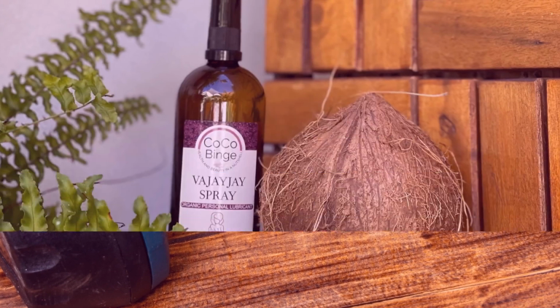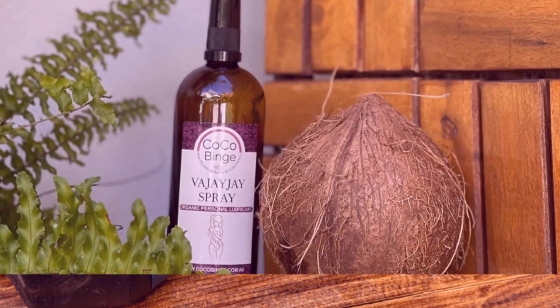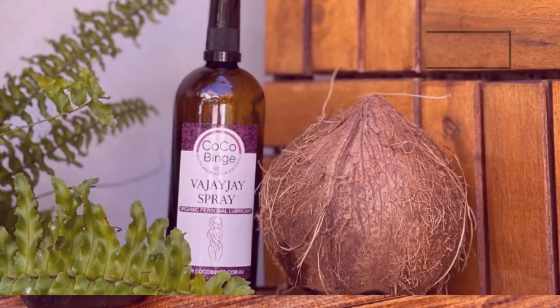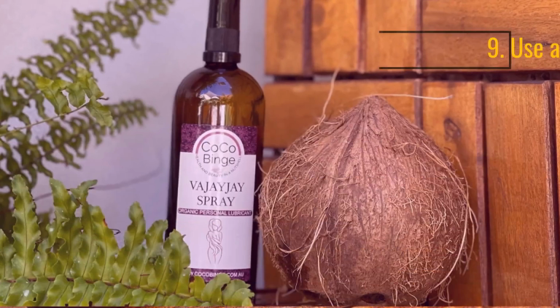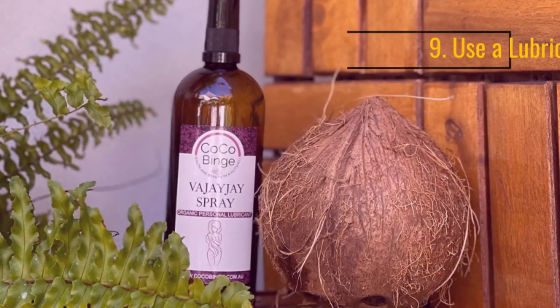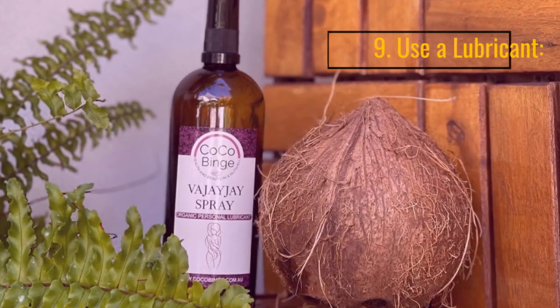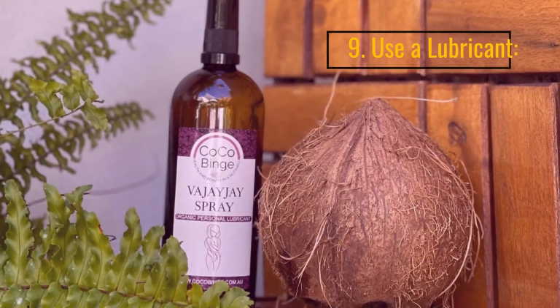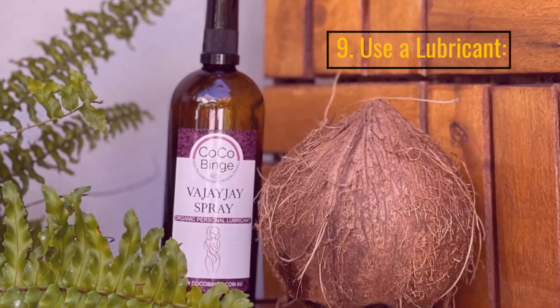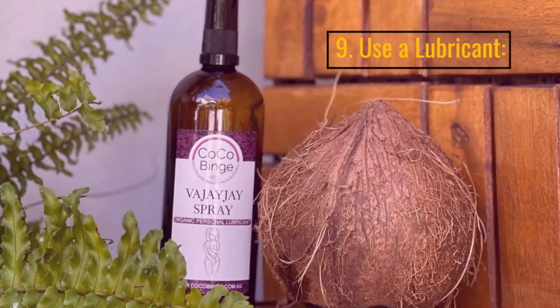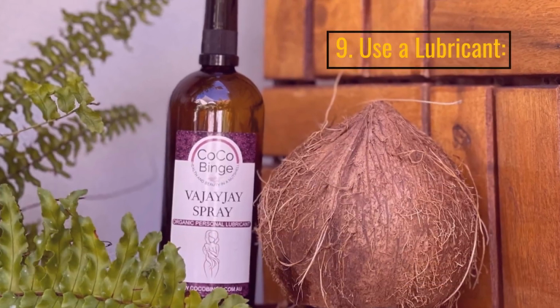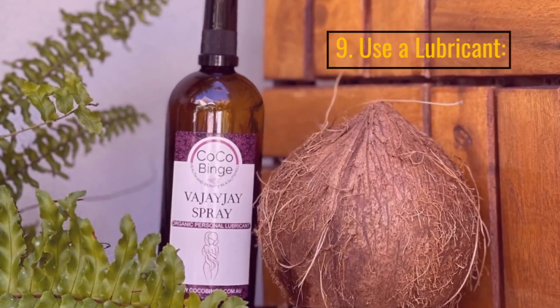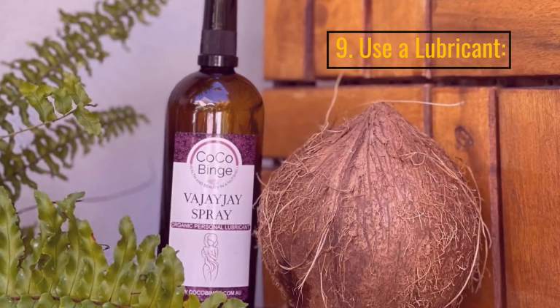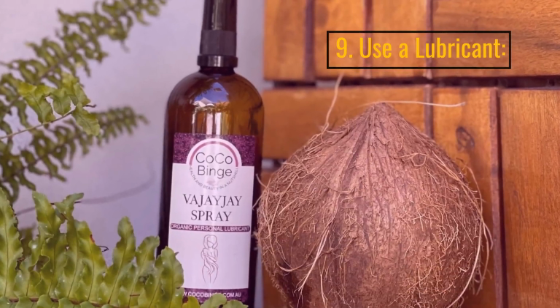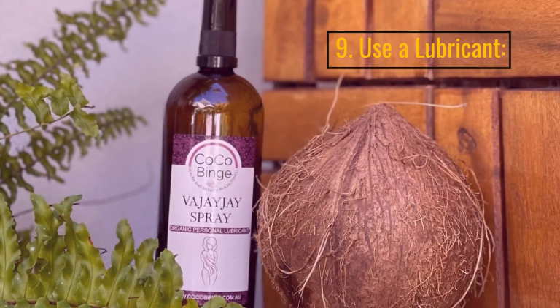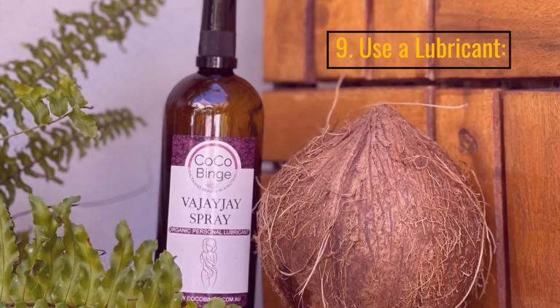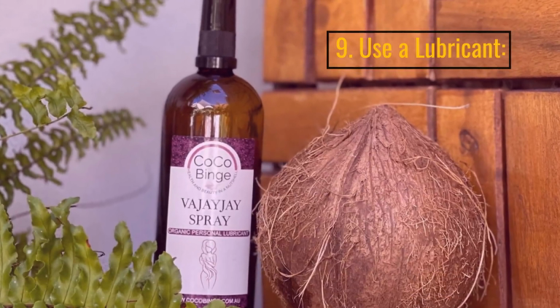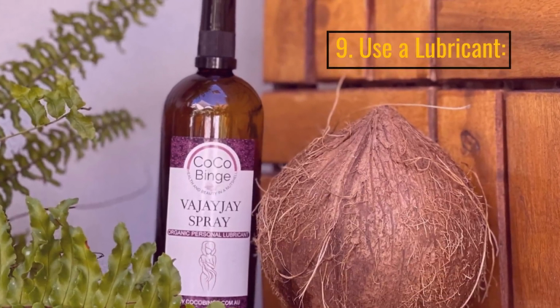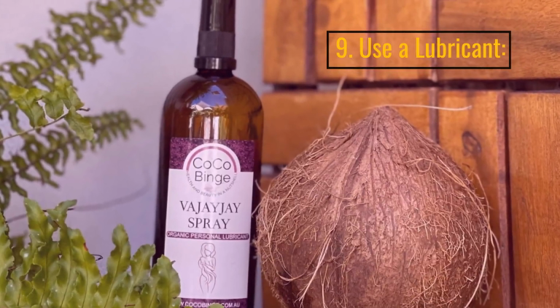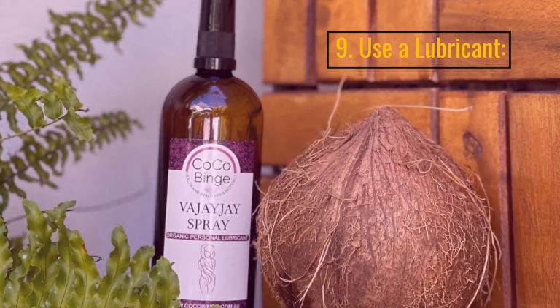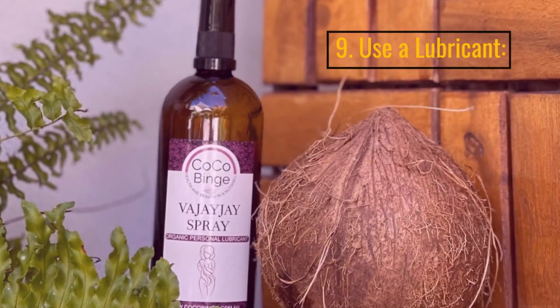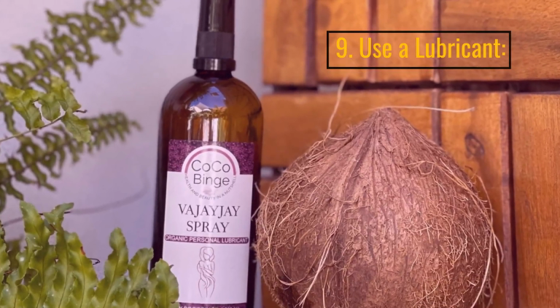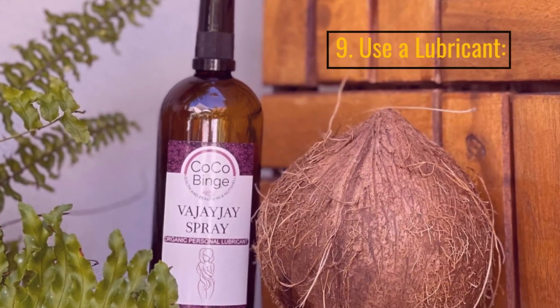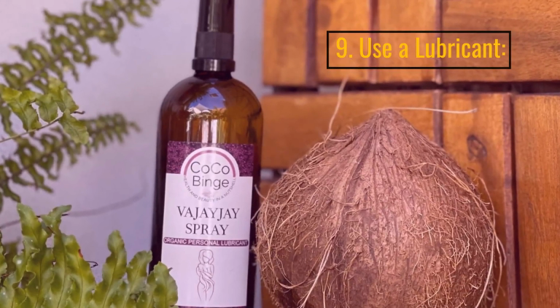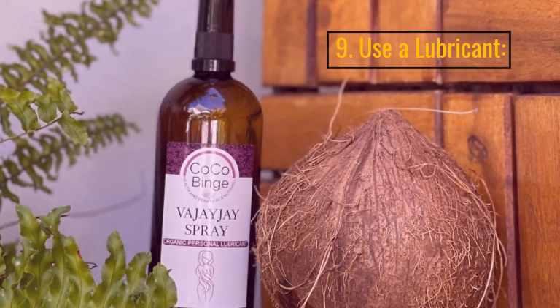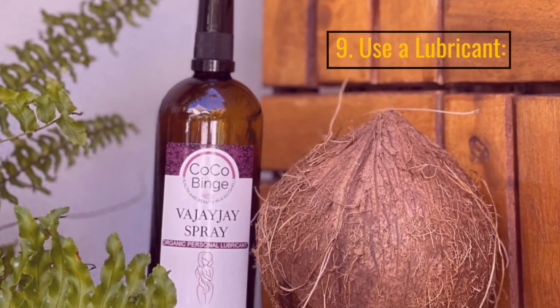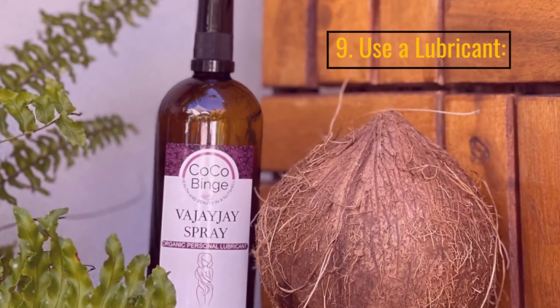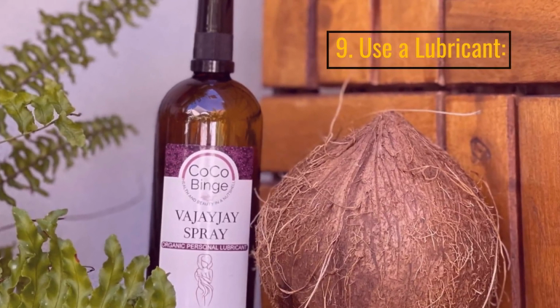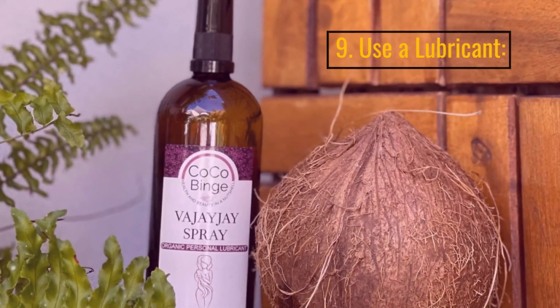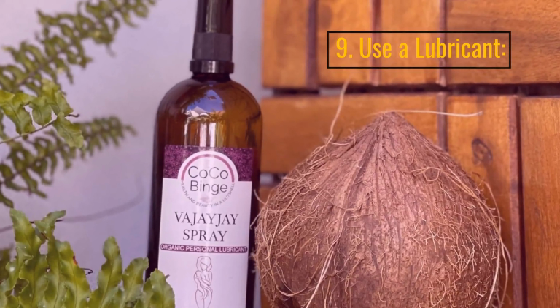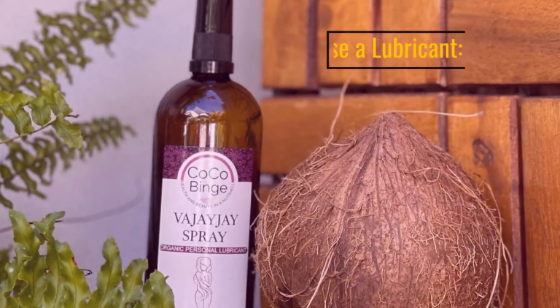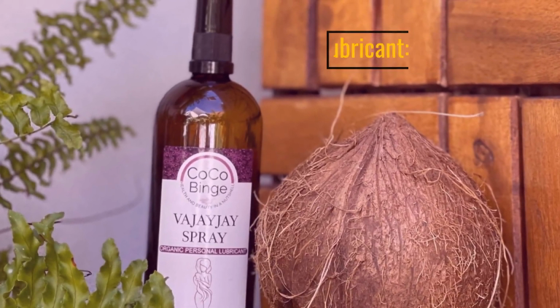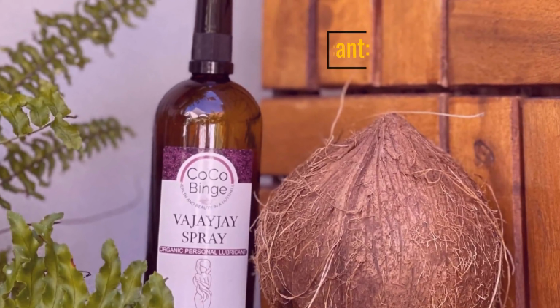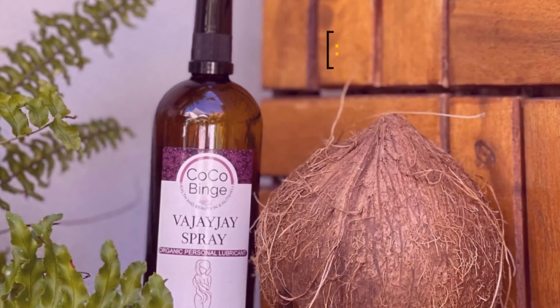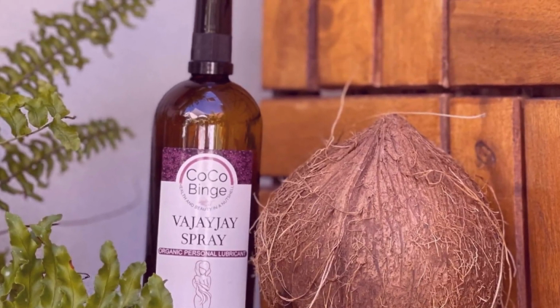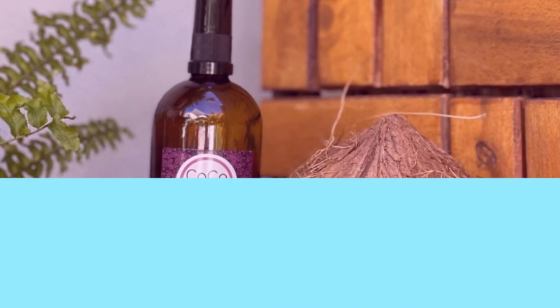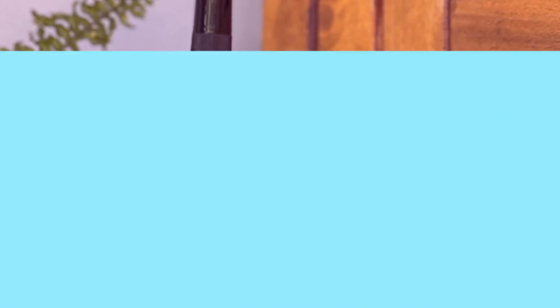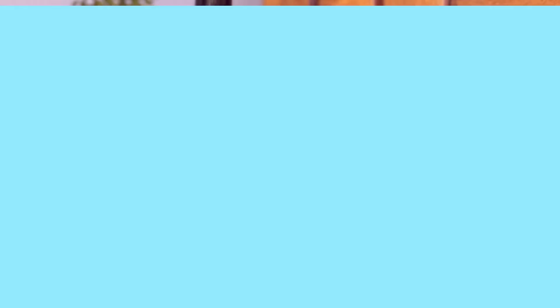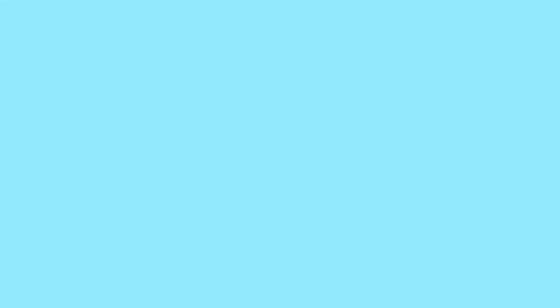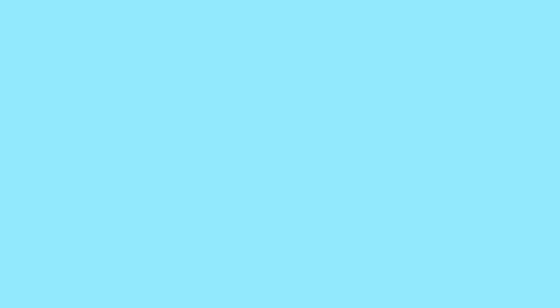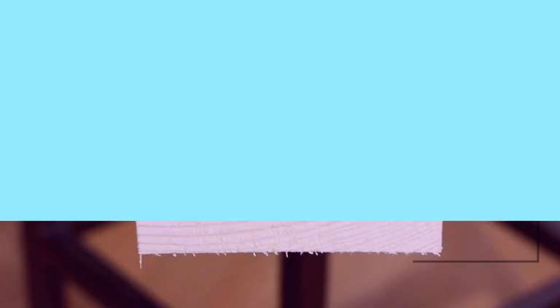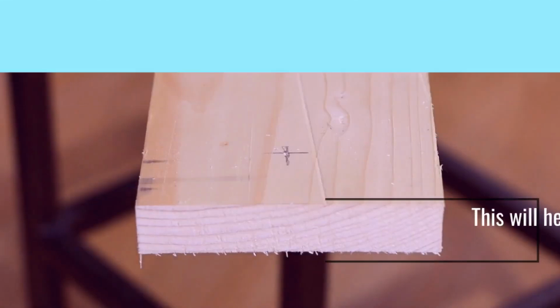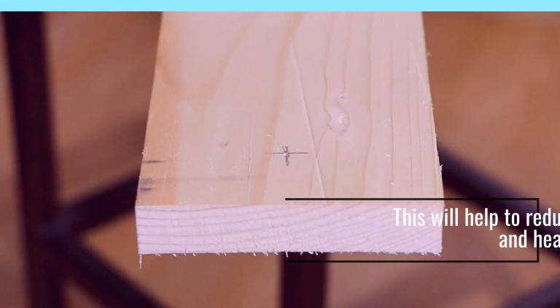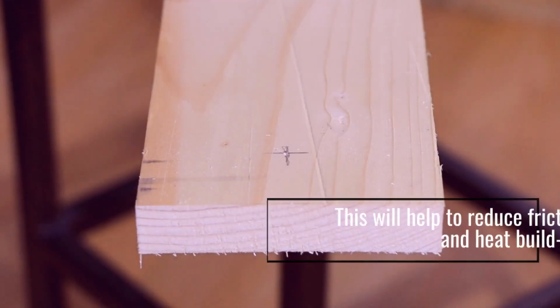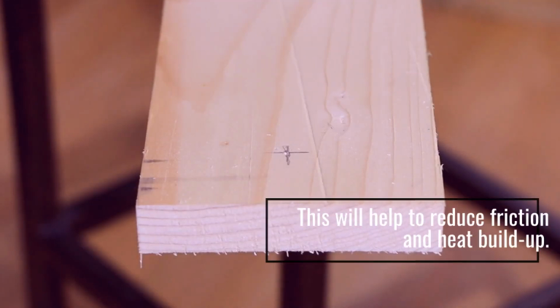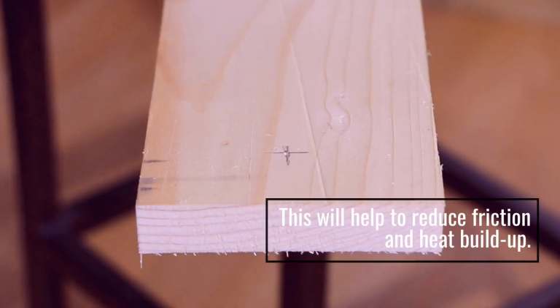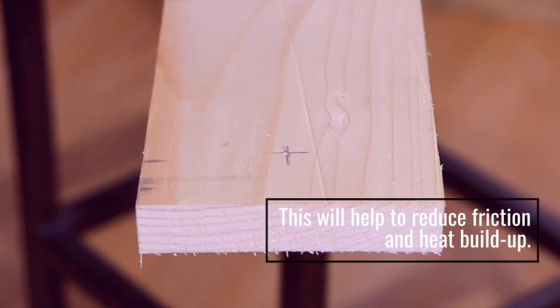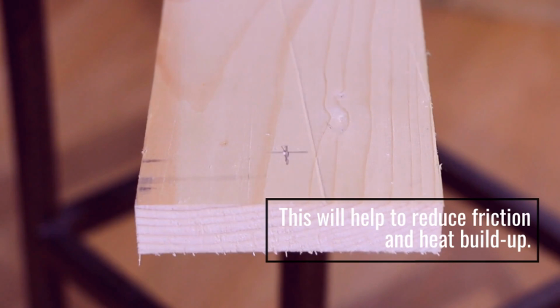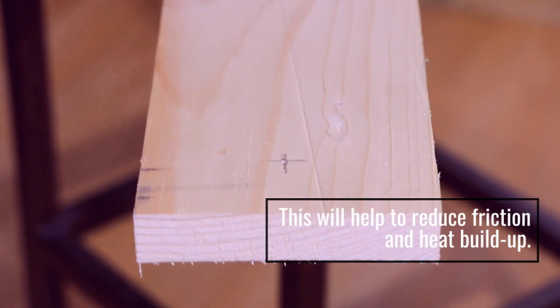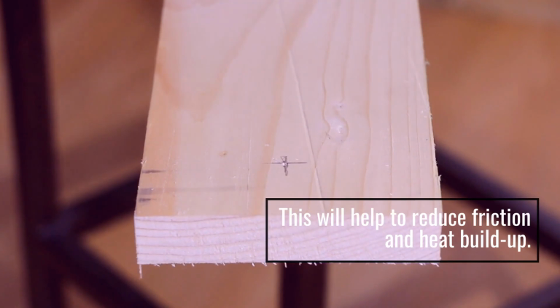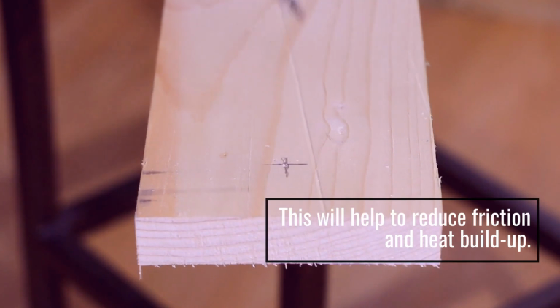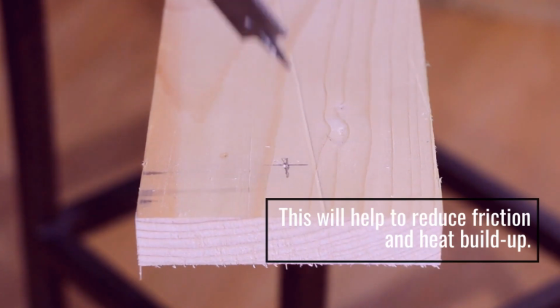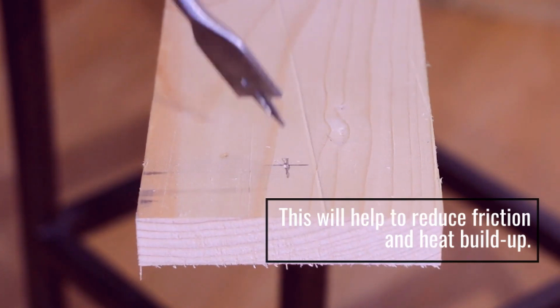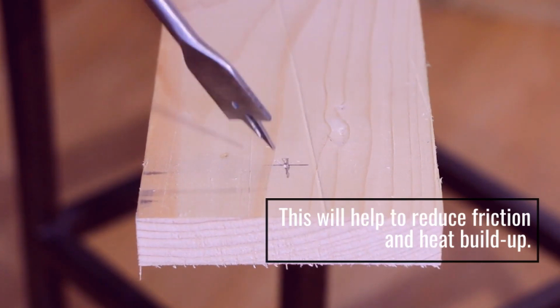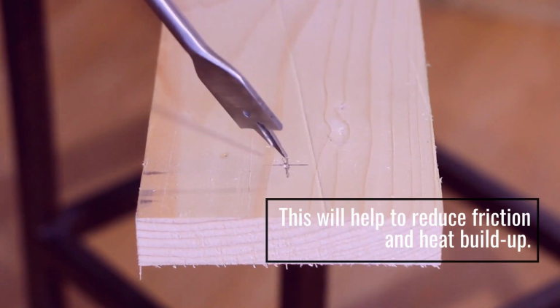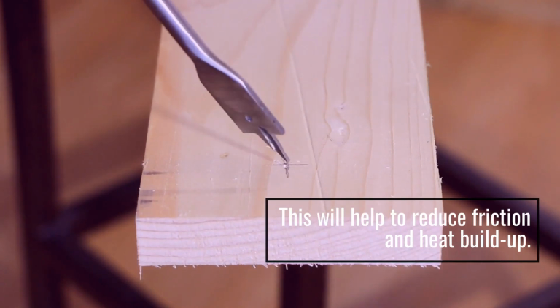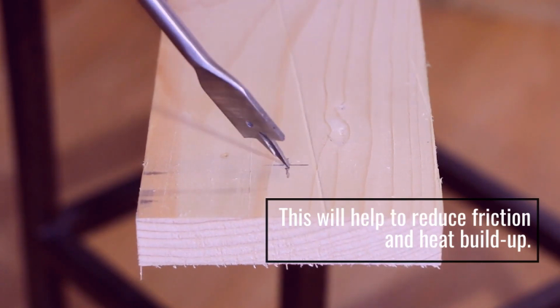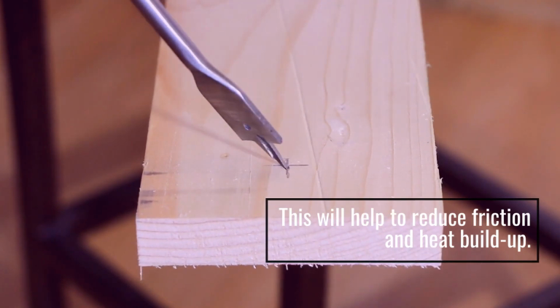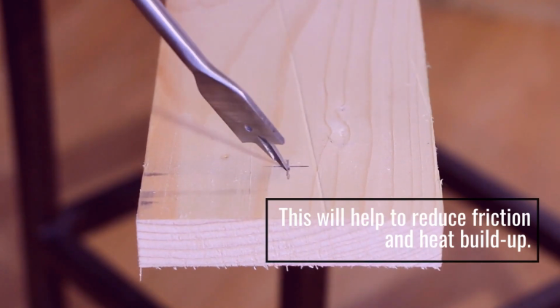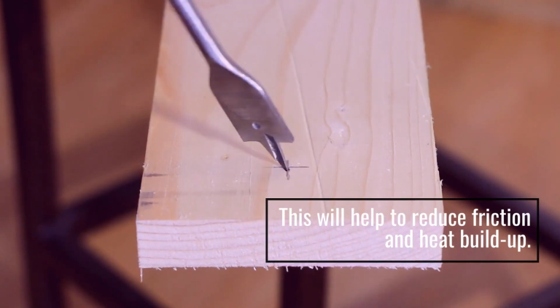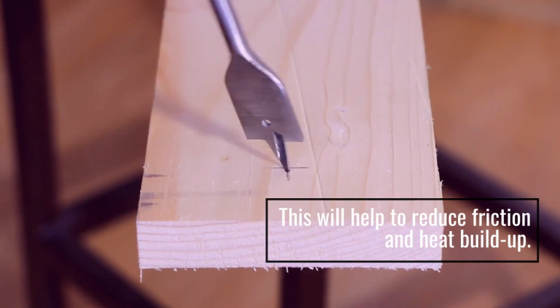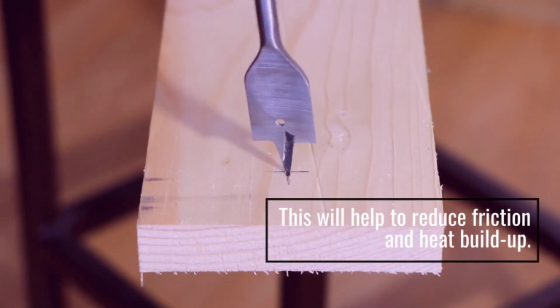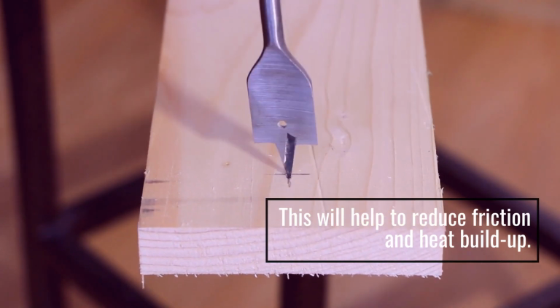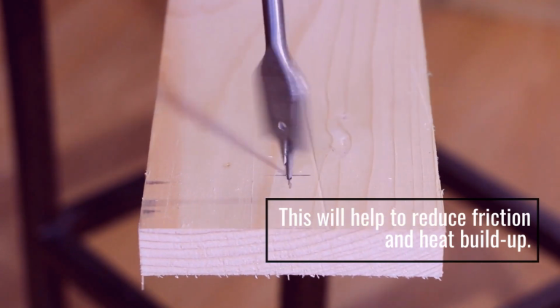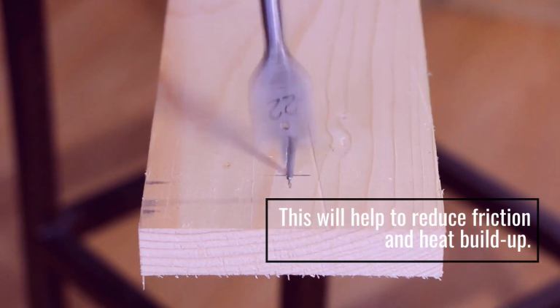9. Use A Lubricant. This will help to reduce friction and heat buildup.